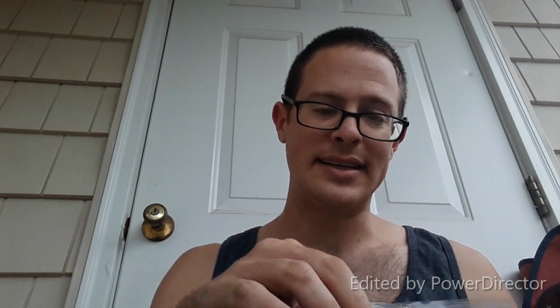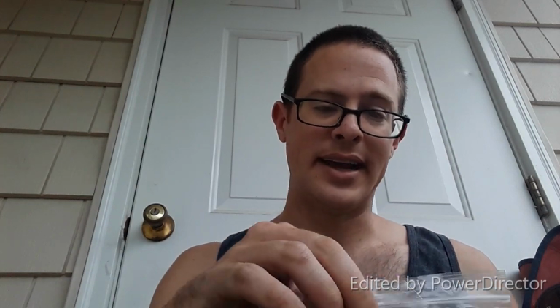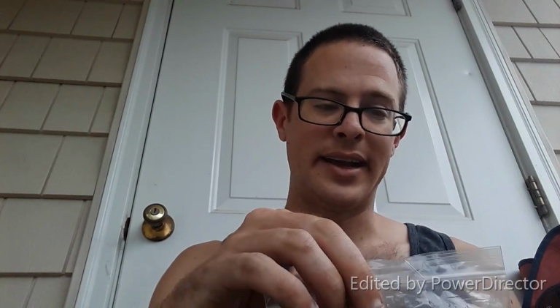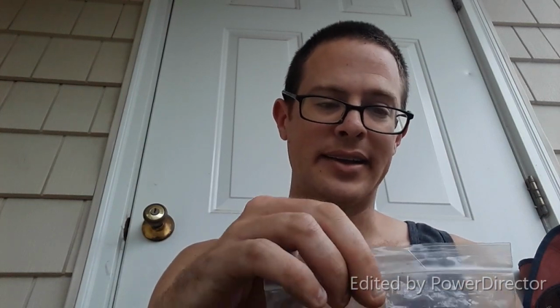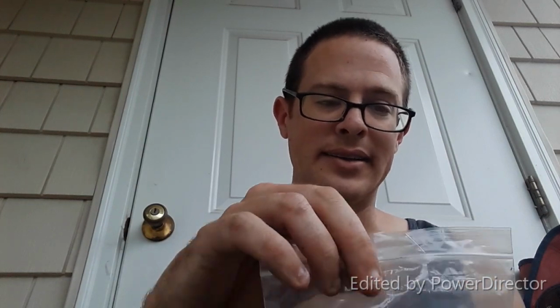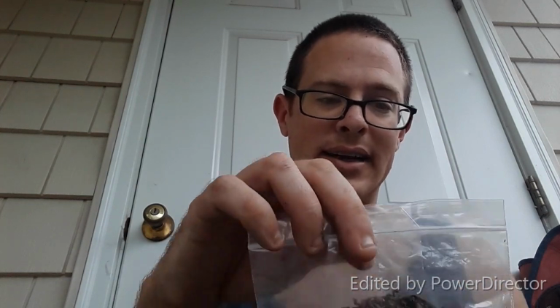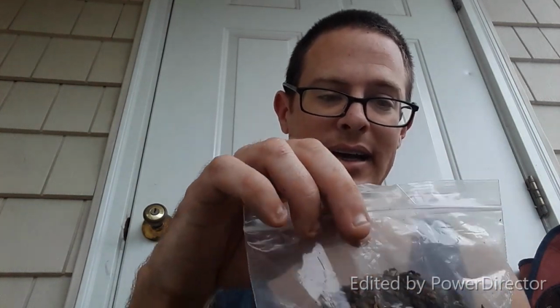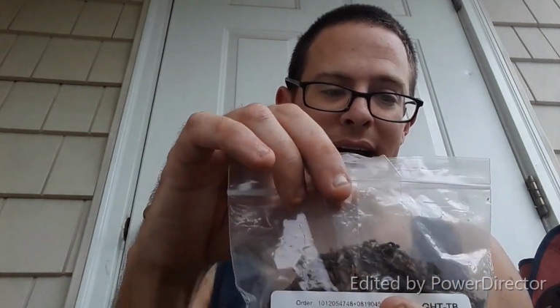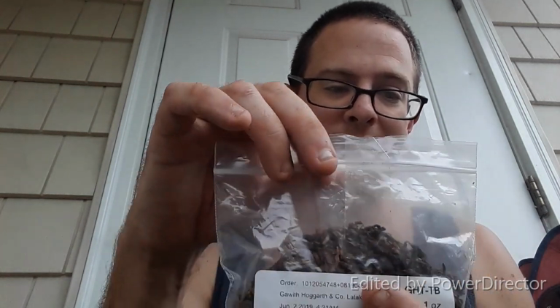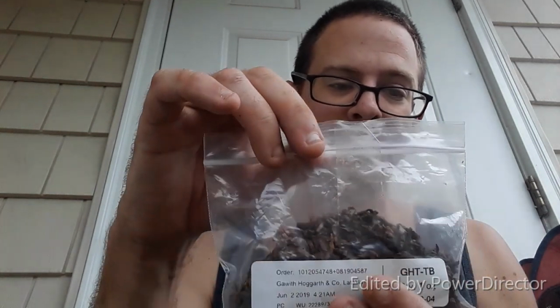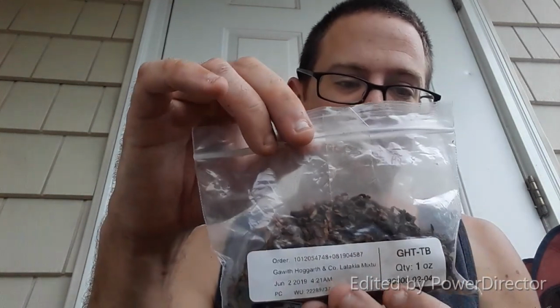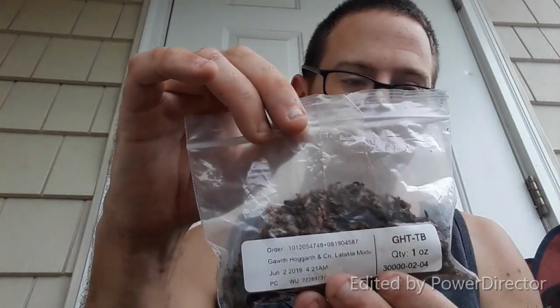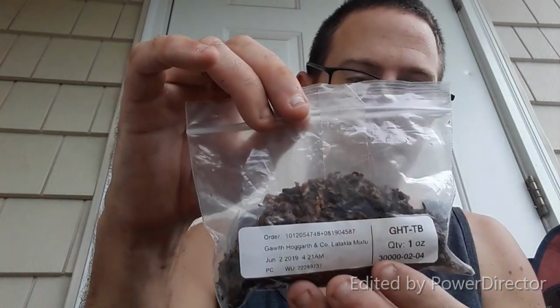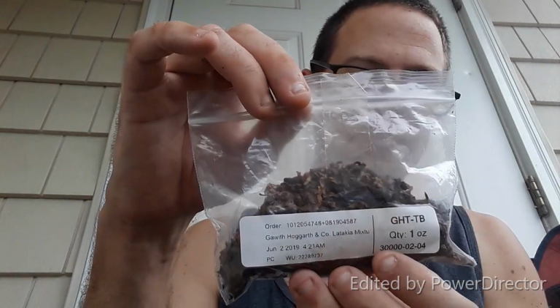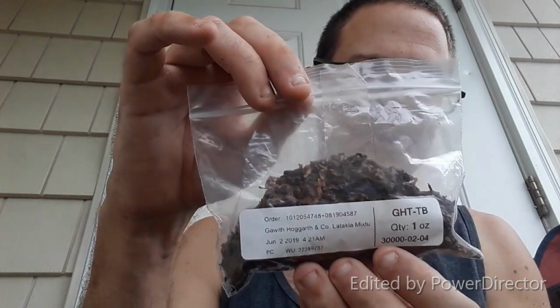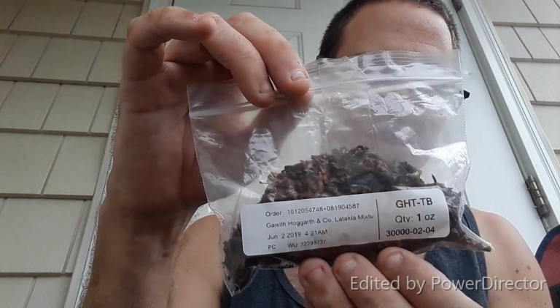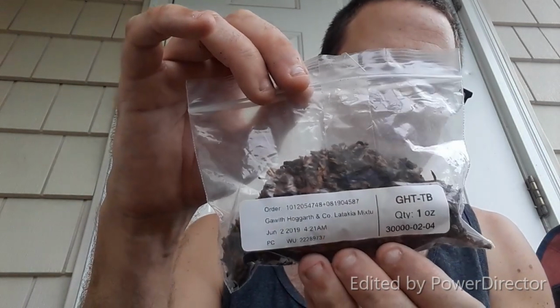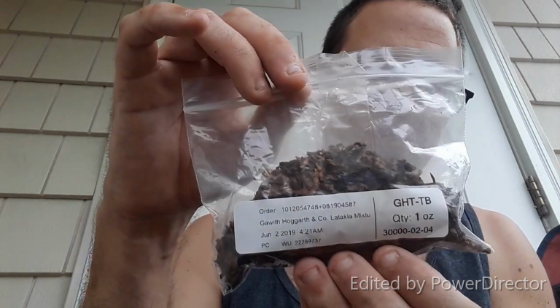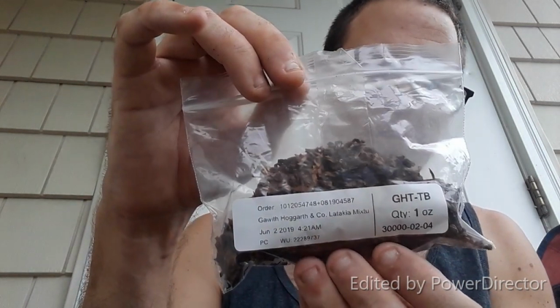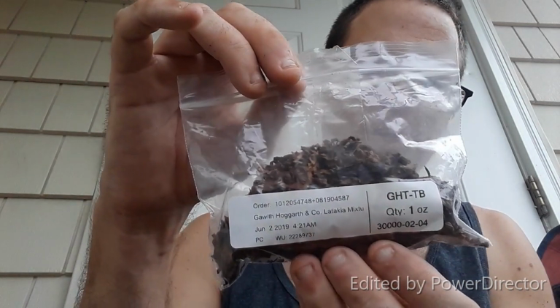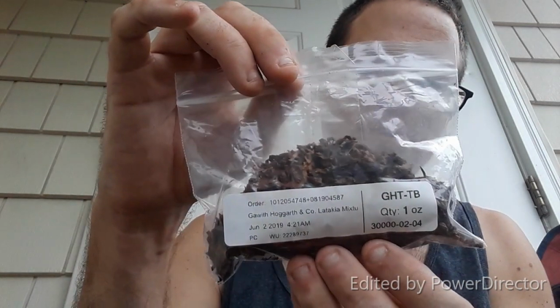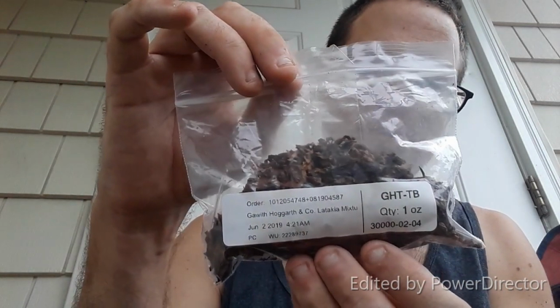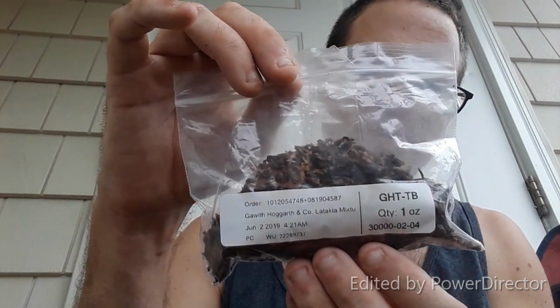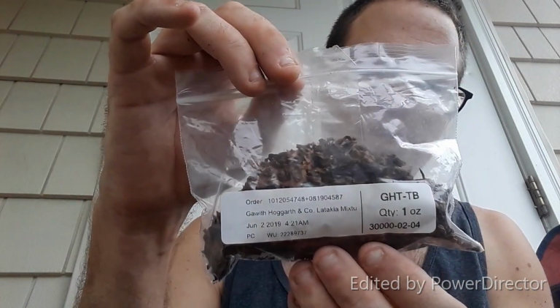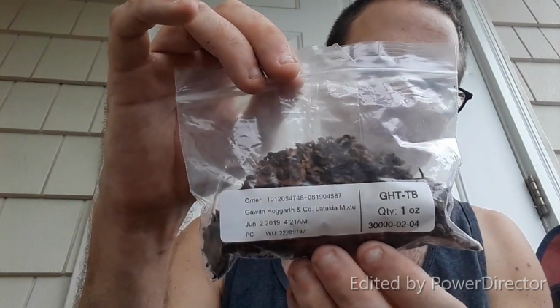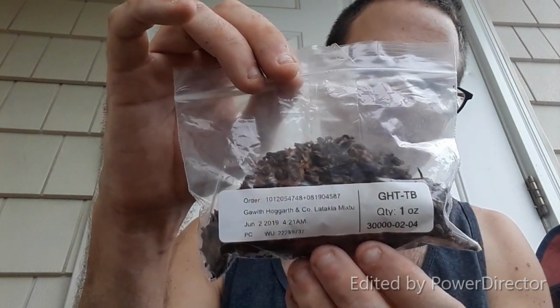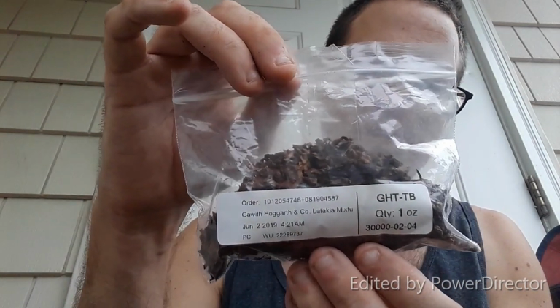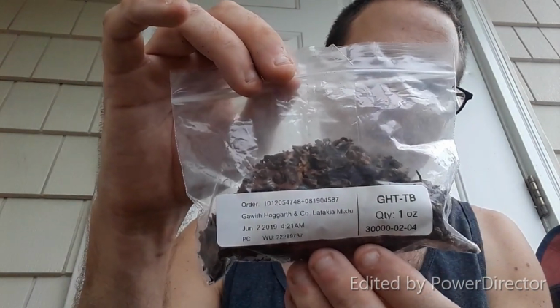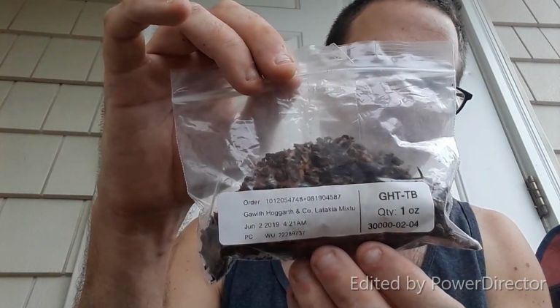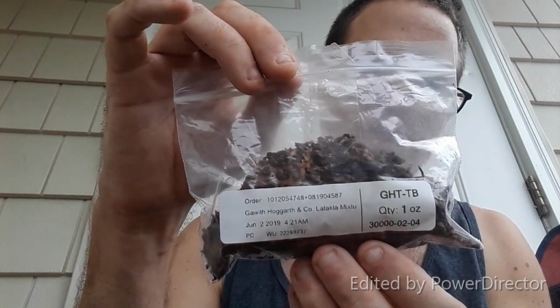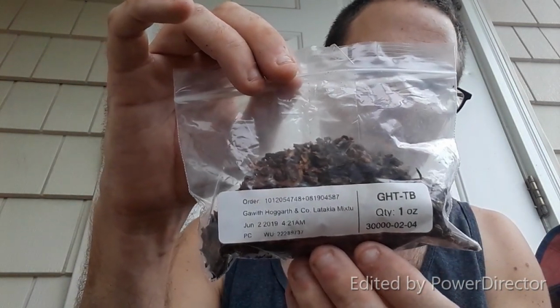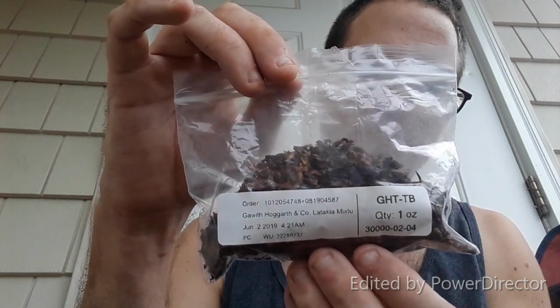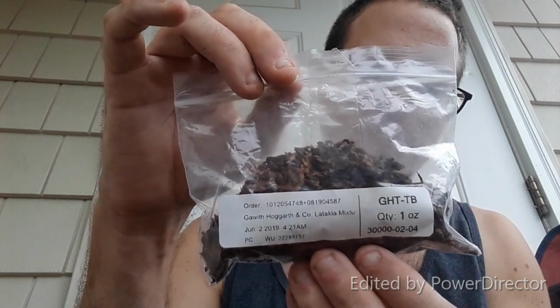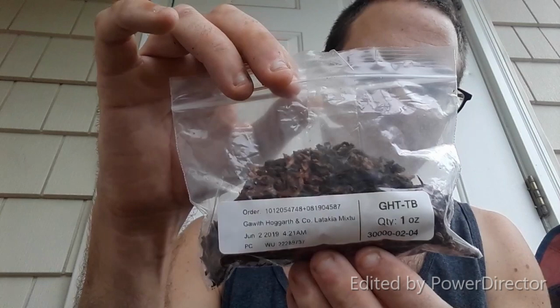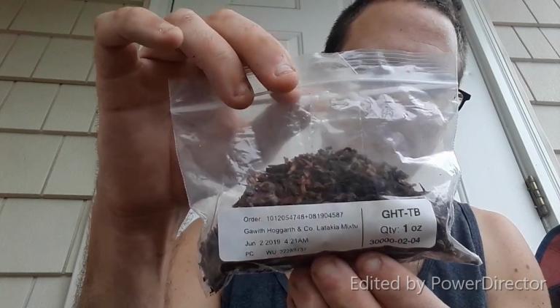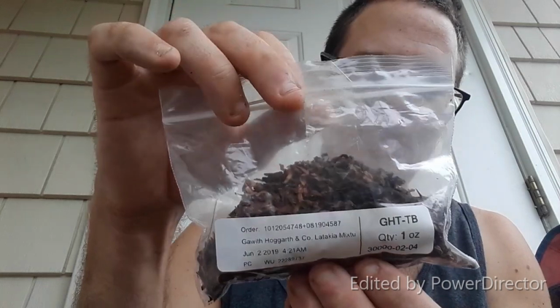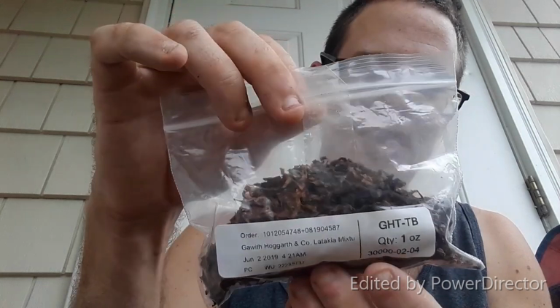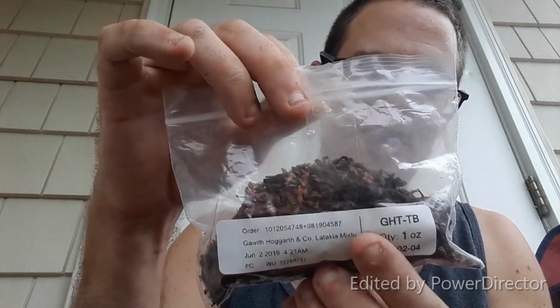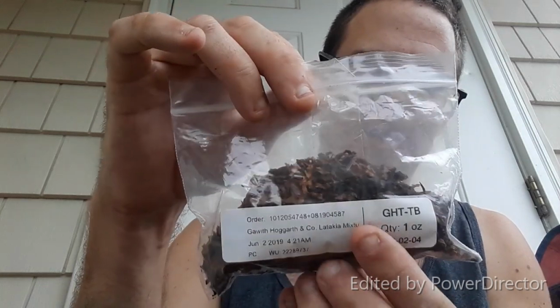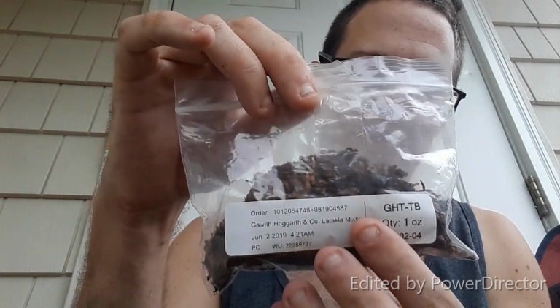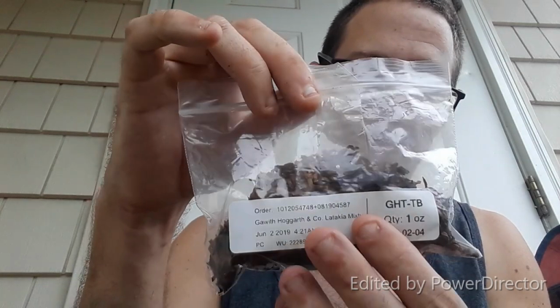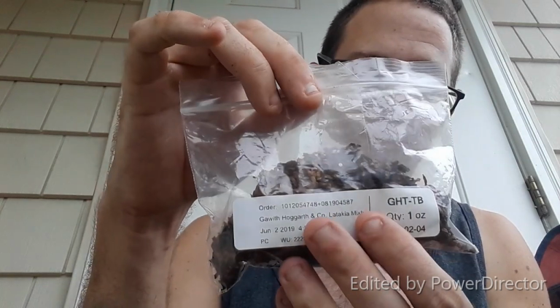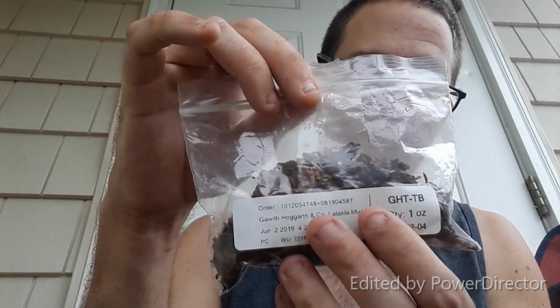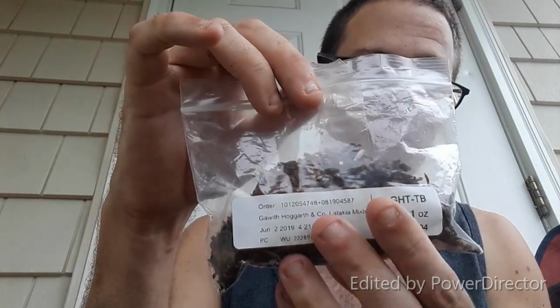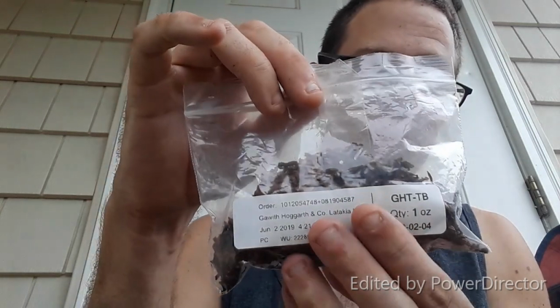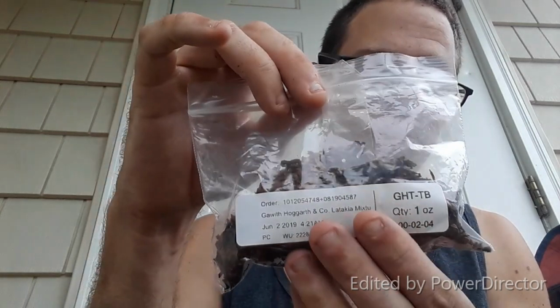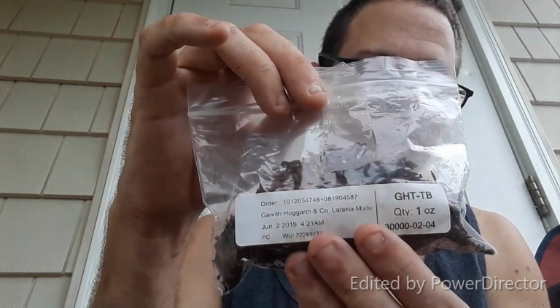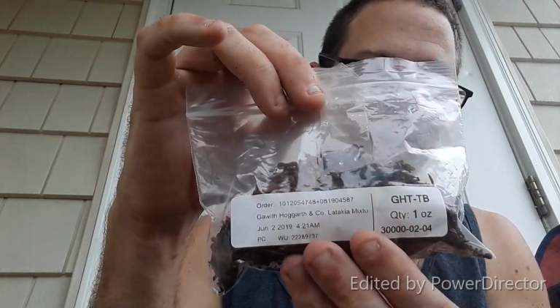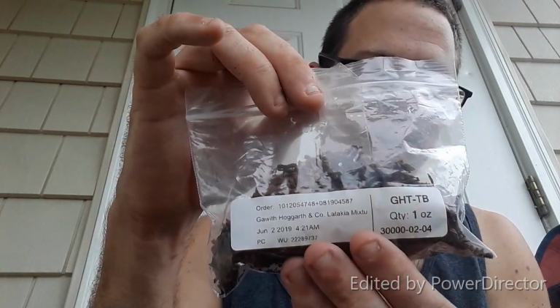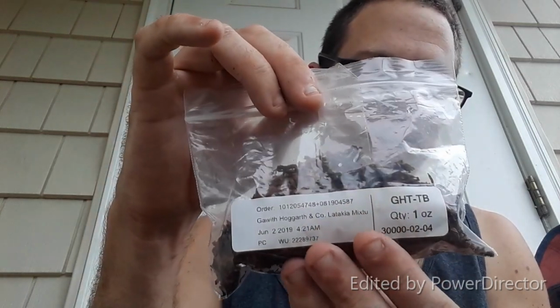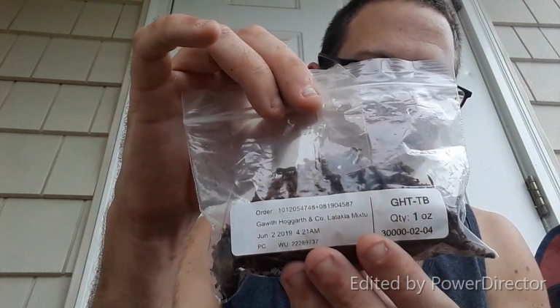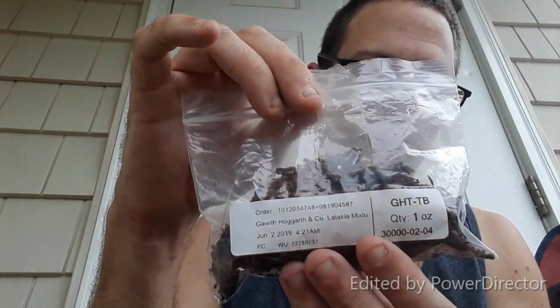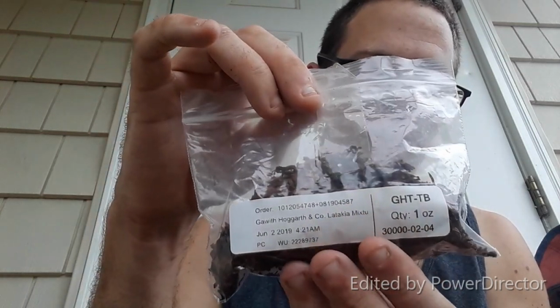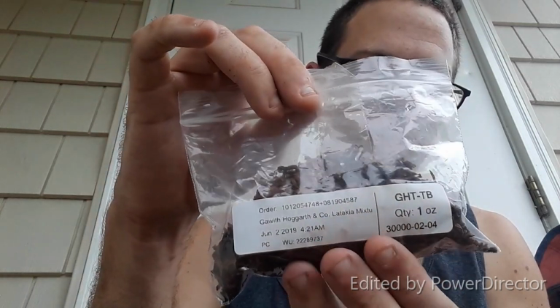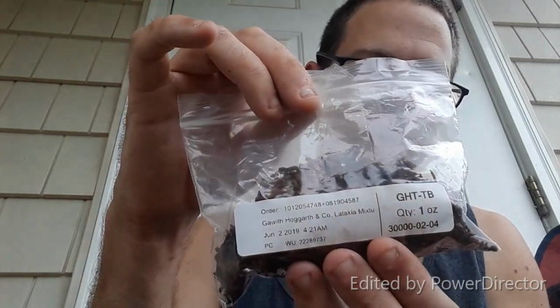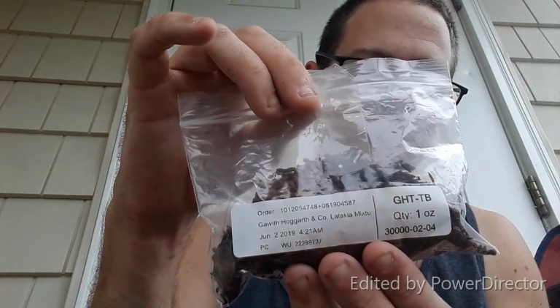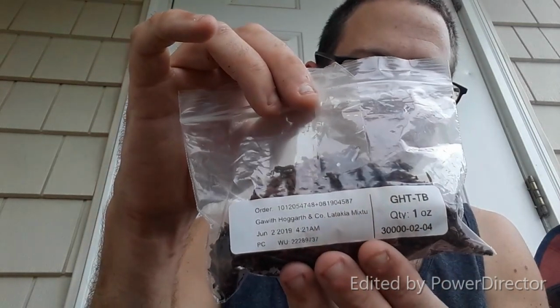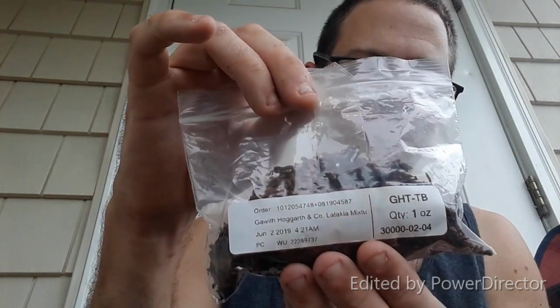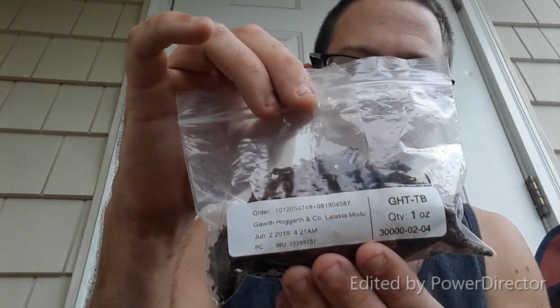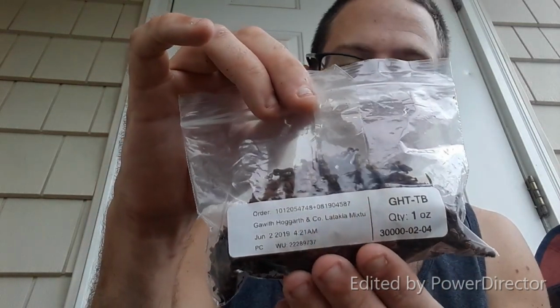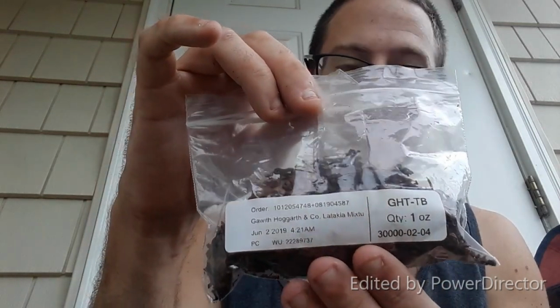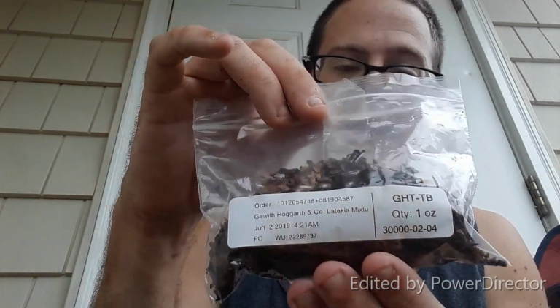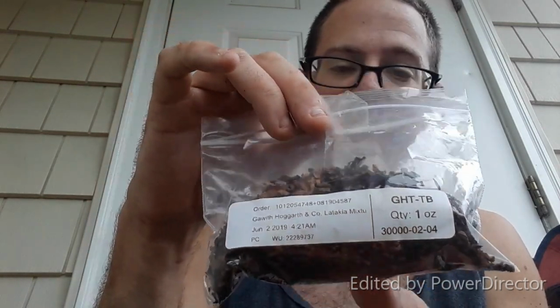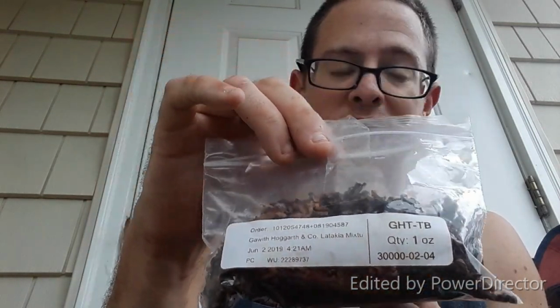I got it from Pipesandcigars.com in their bulk section. I got a one ounce bag just to try.